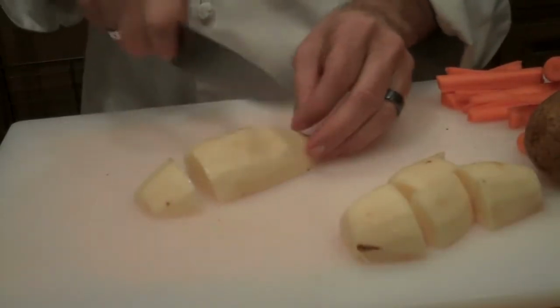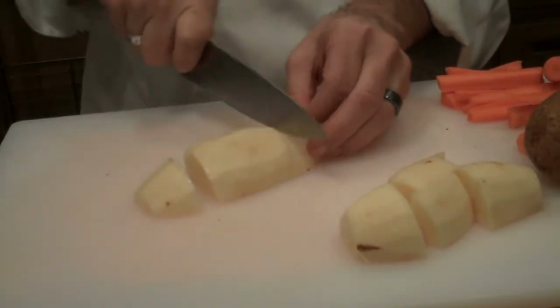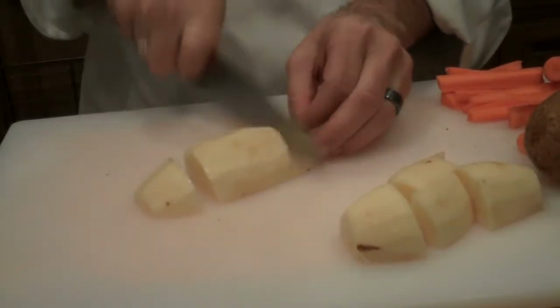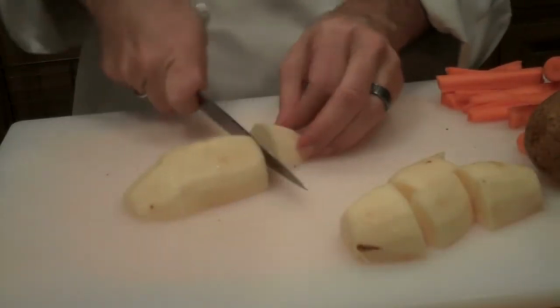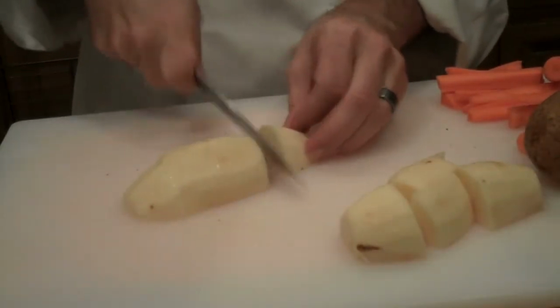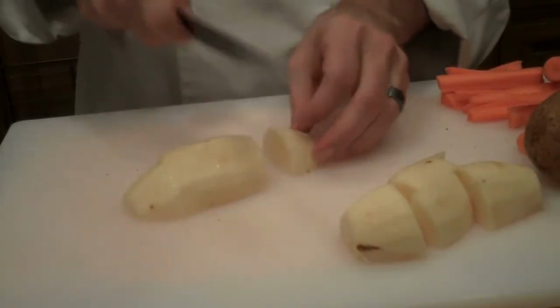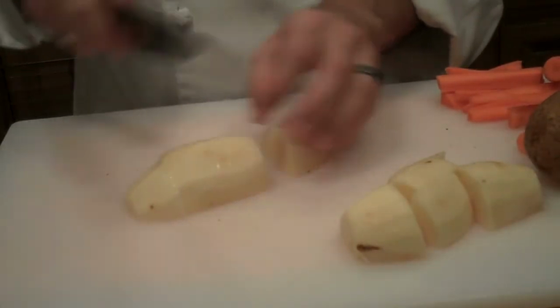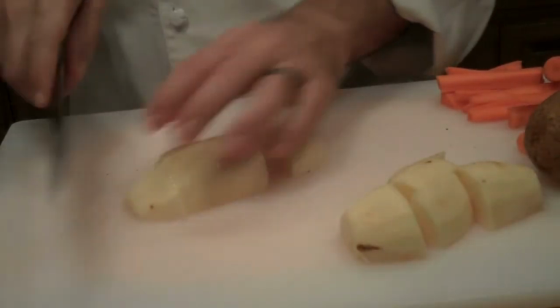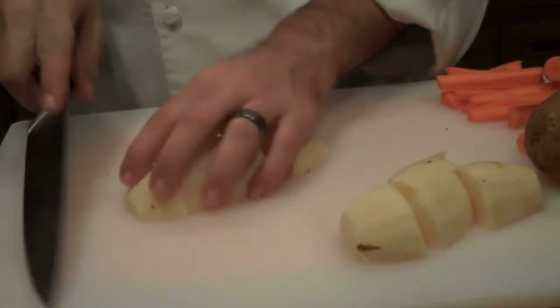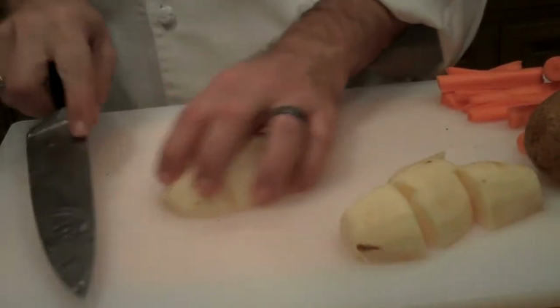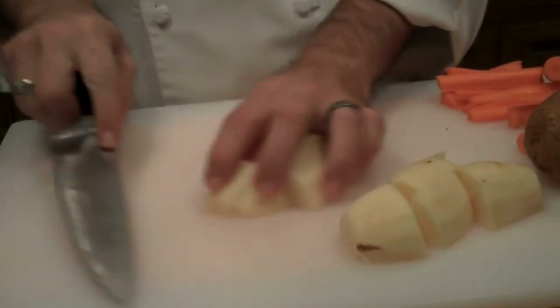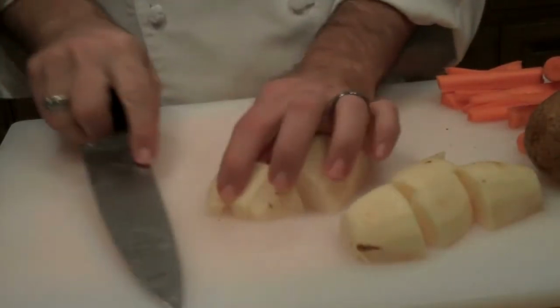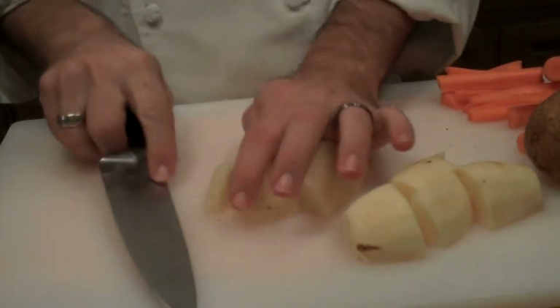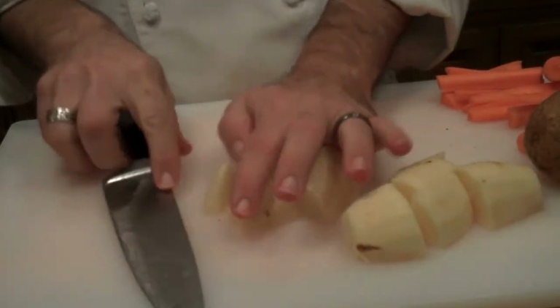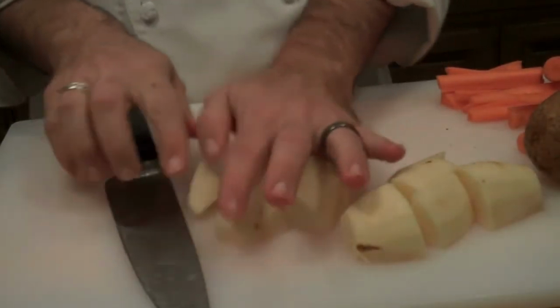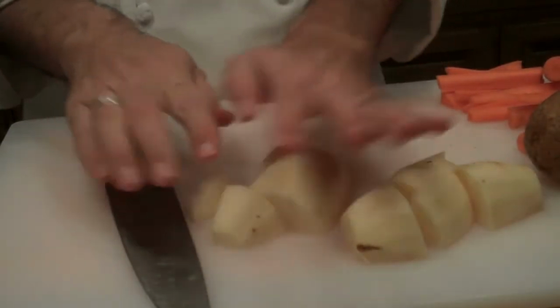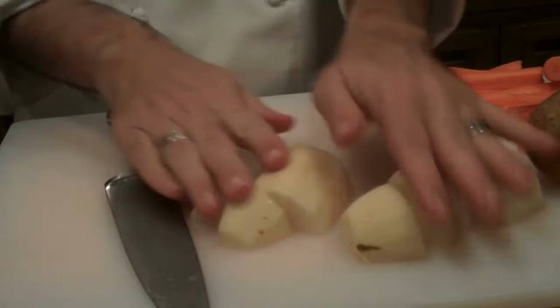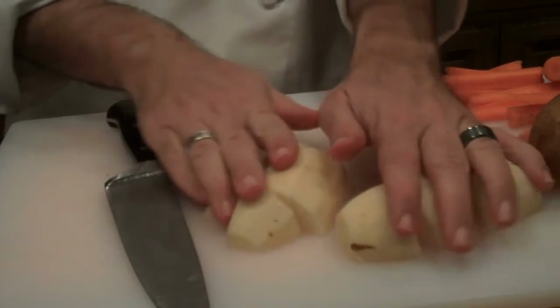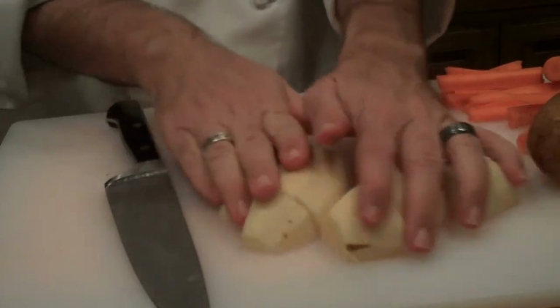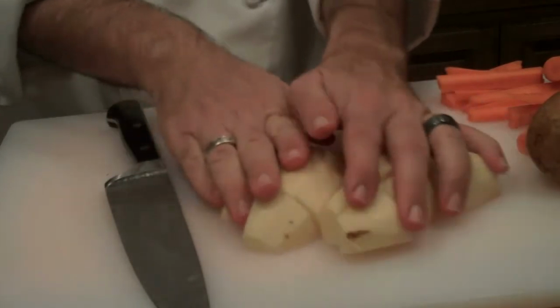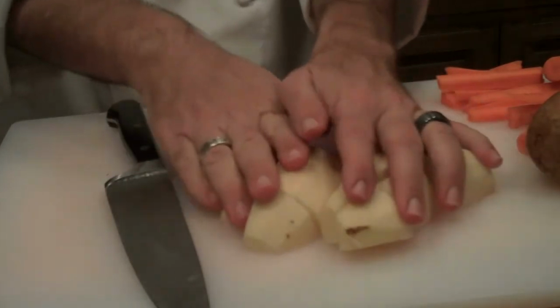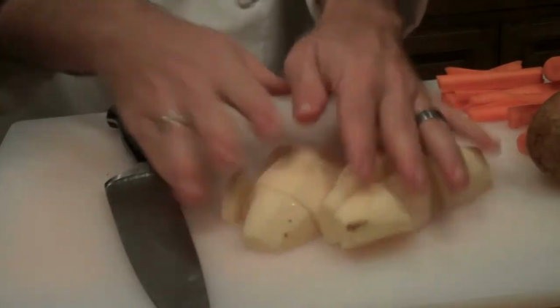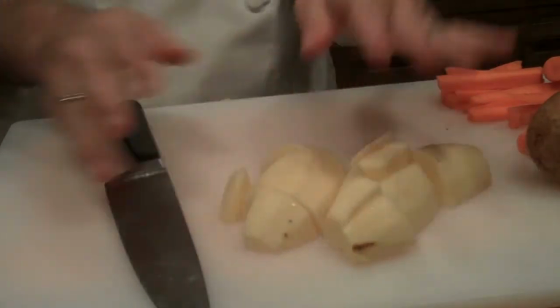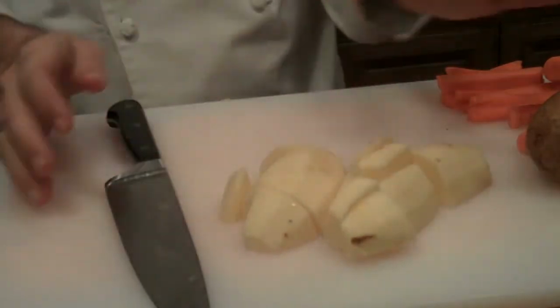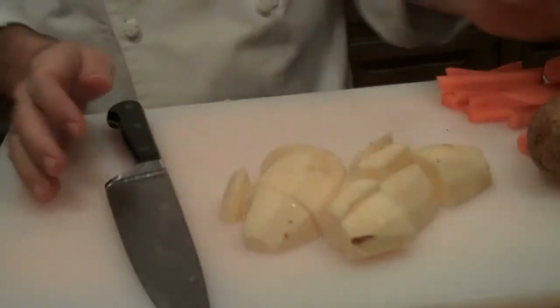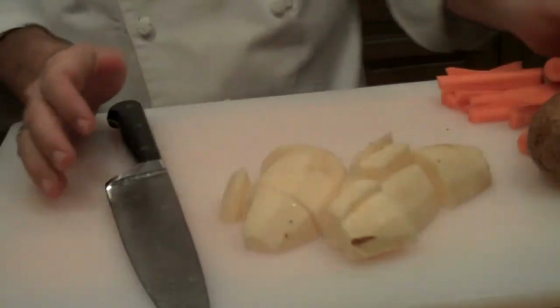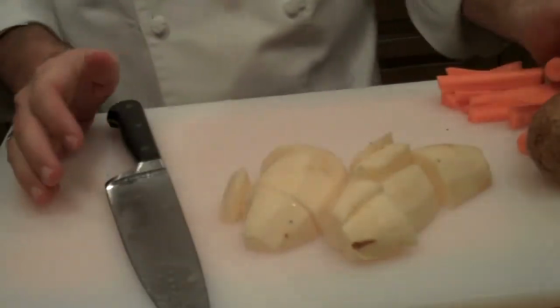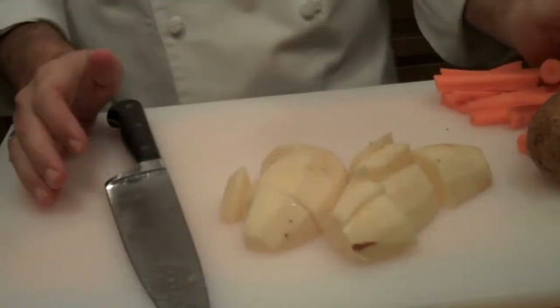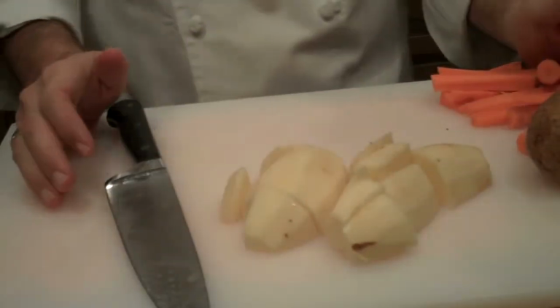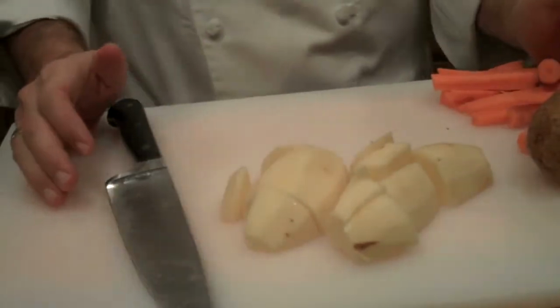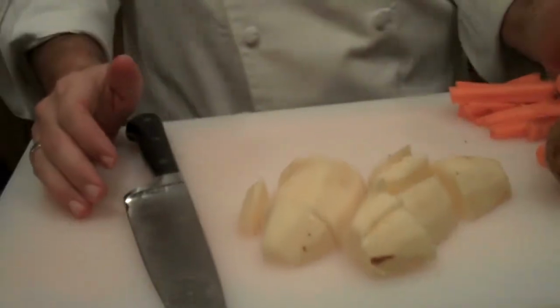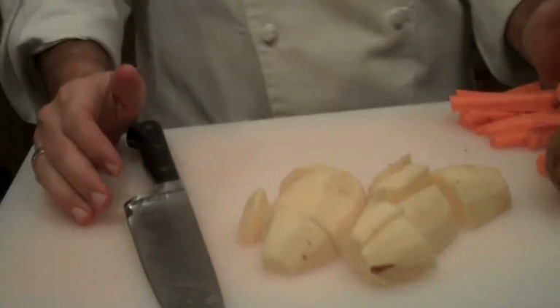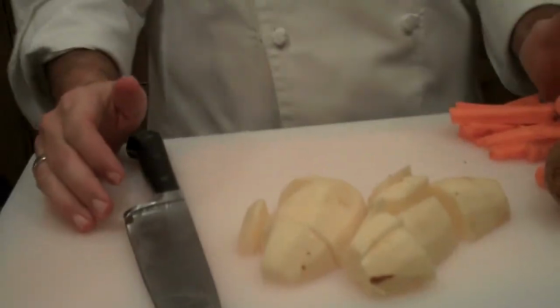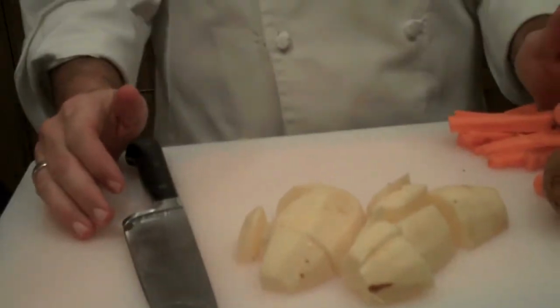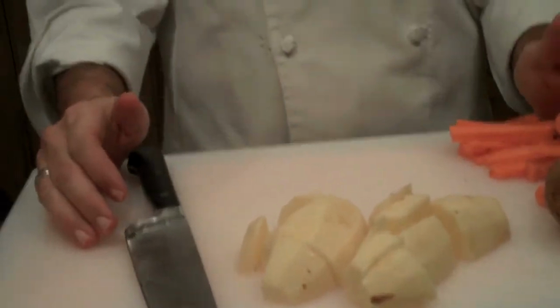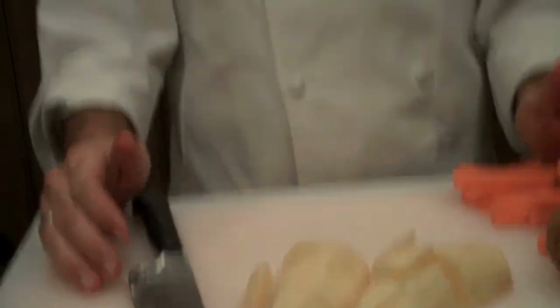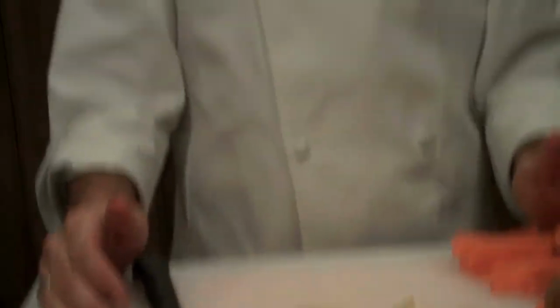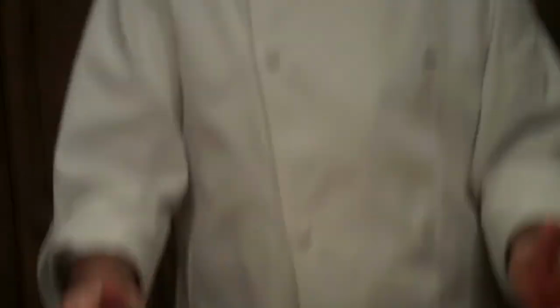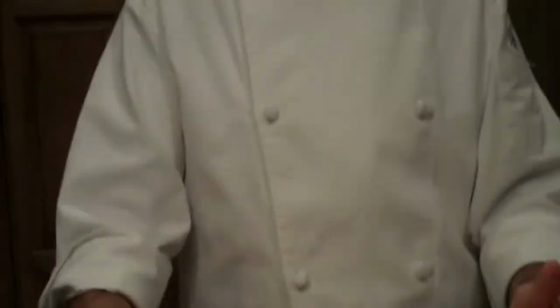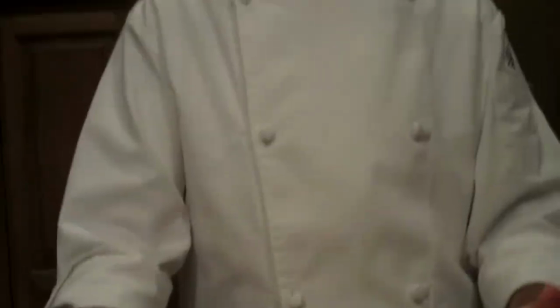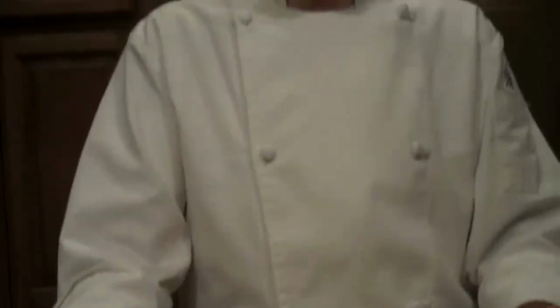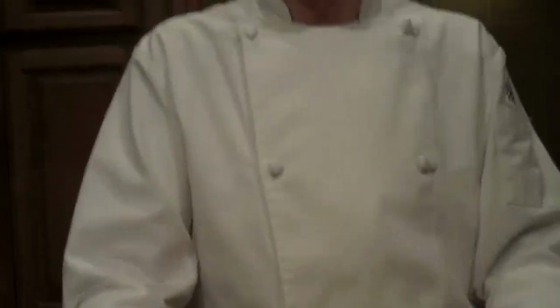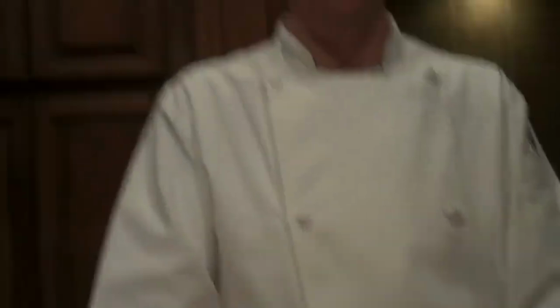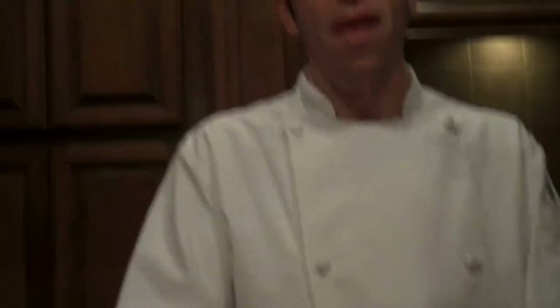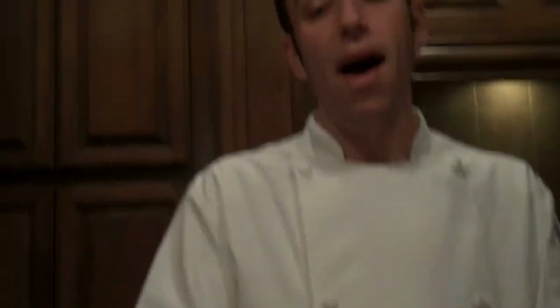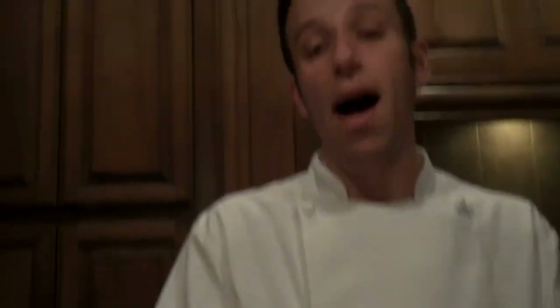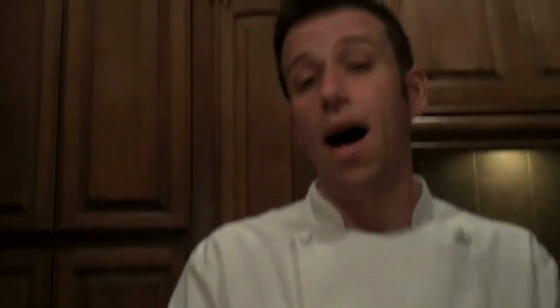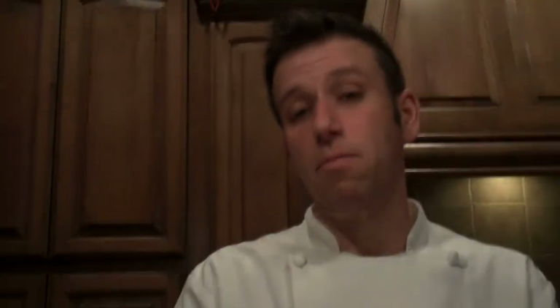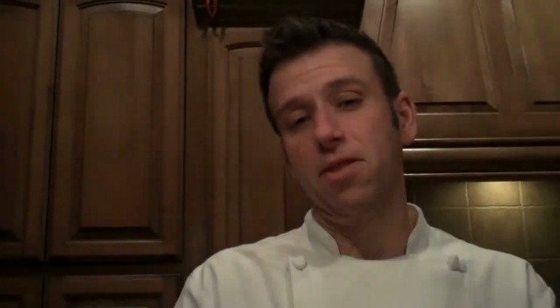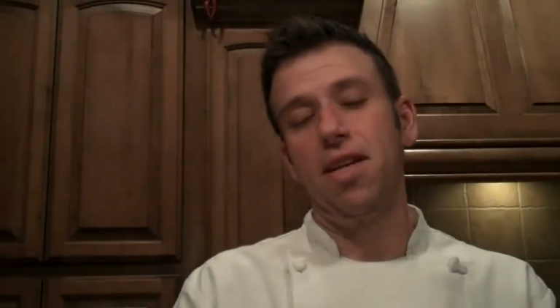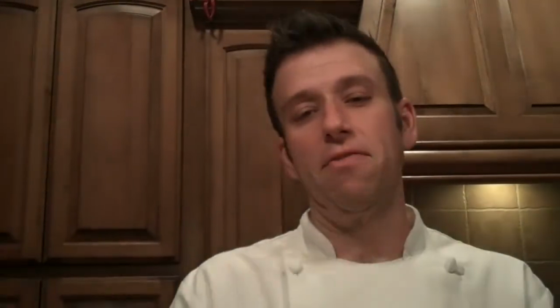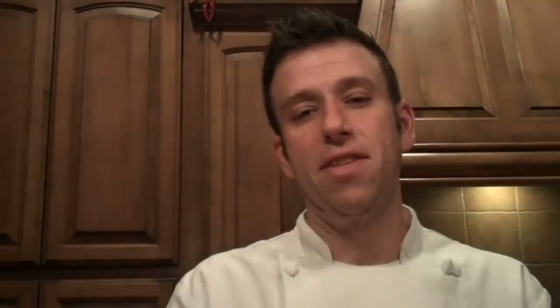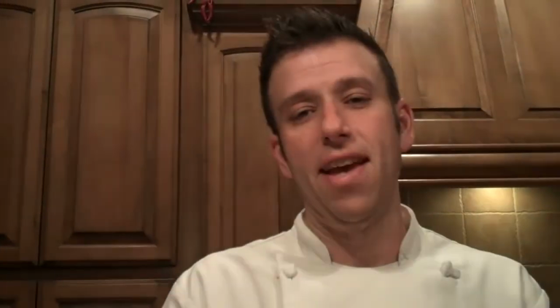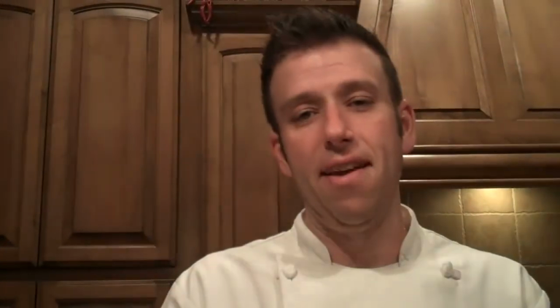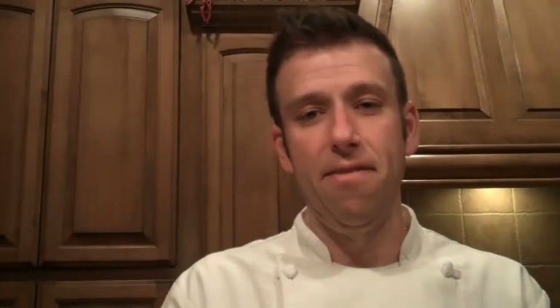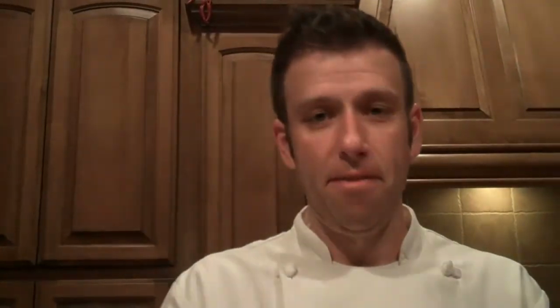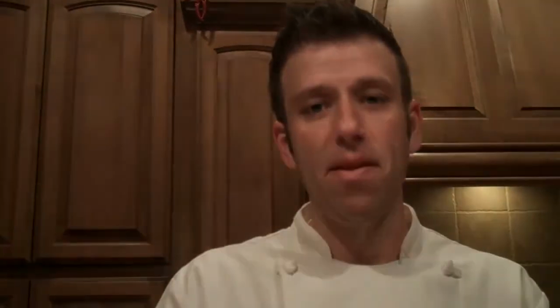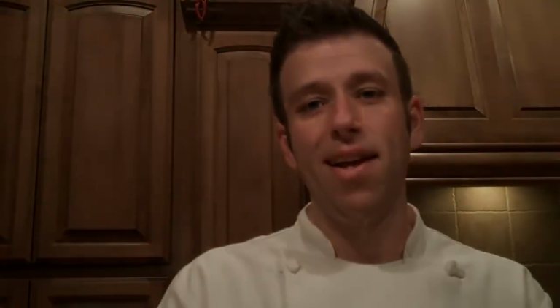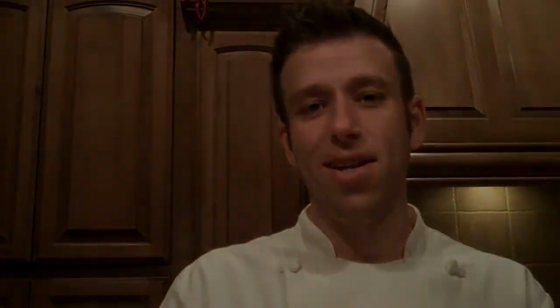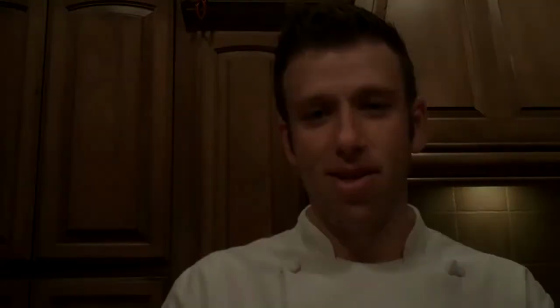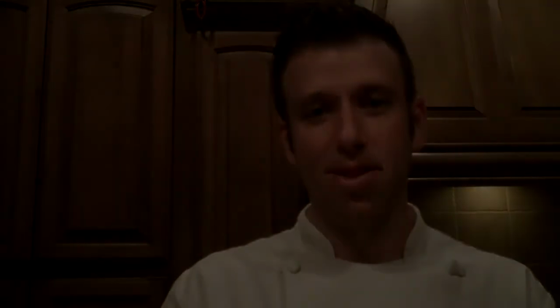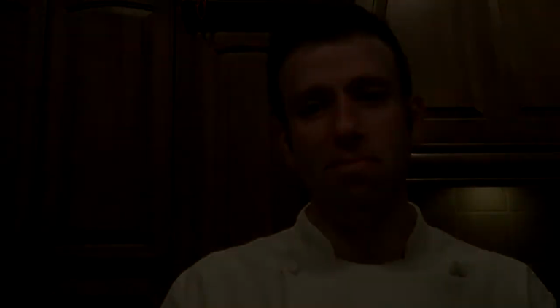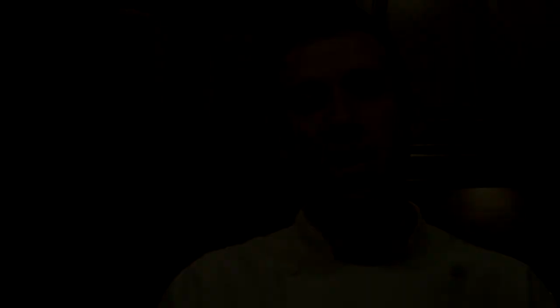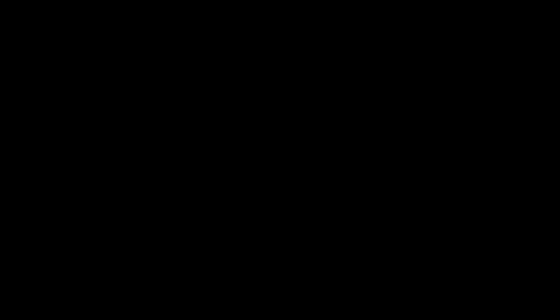So there are your quick tips on root vegetables. Until next time, I'm Chef Dave — cook smart.